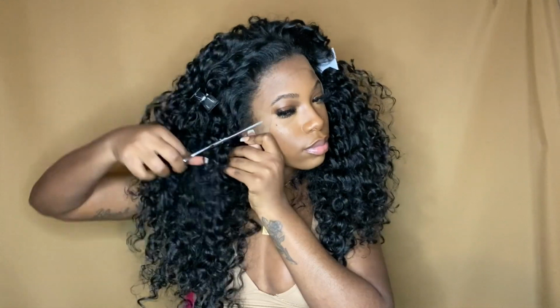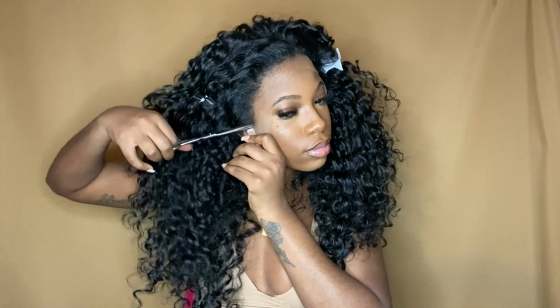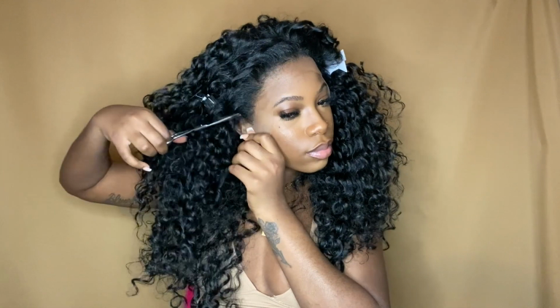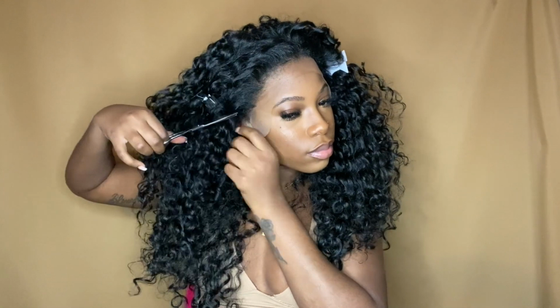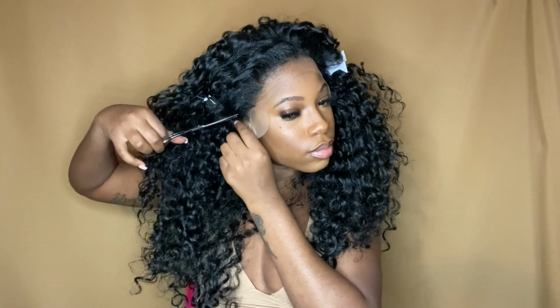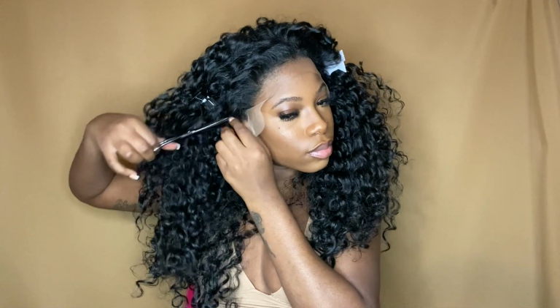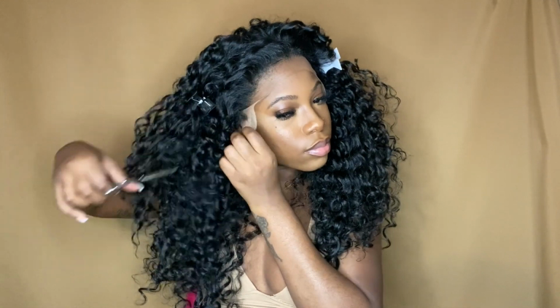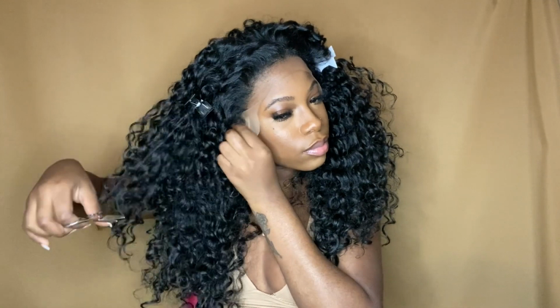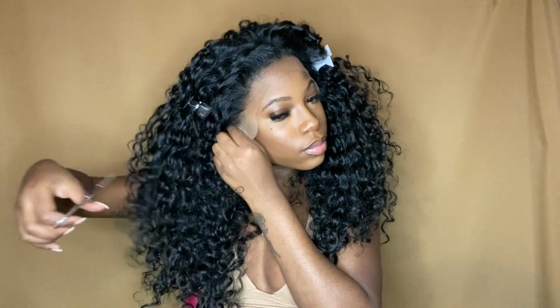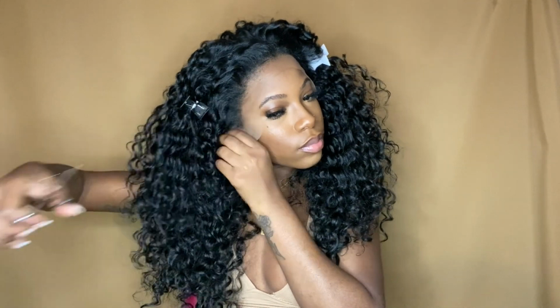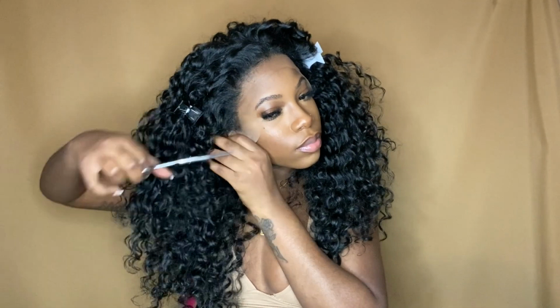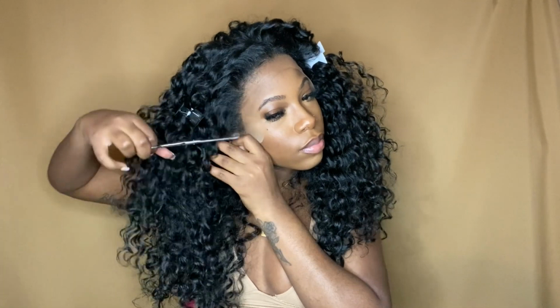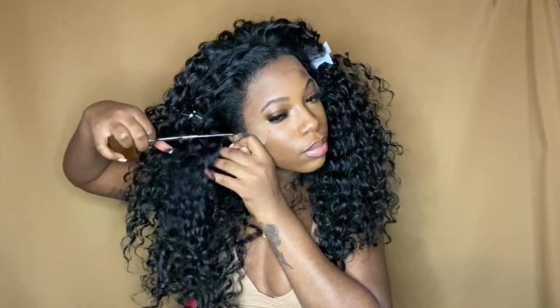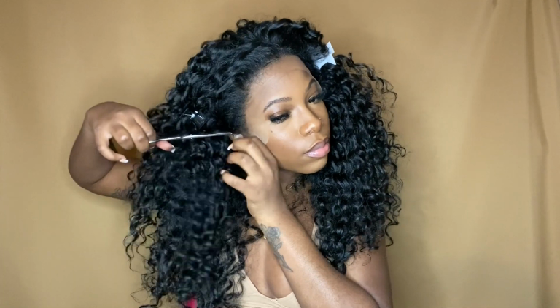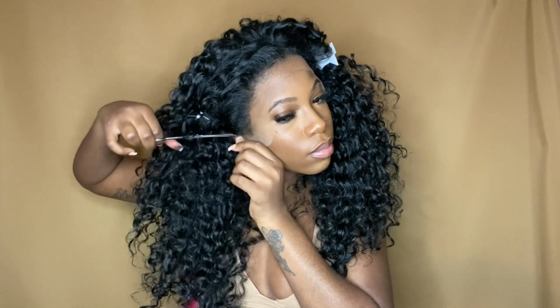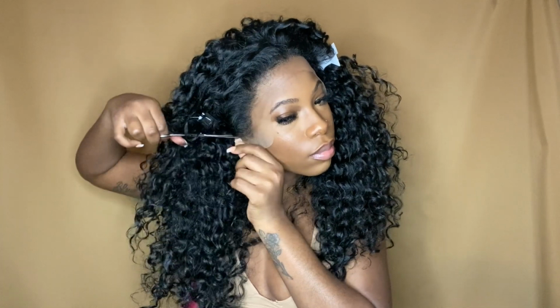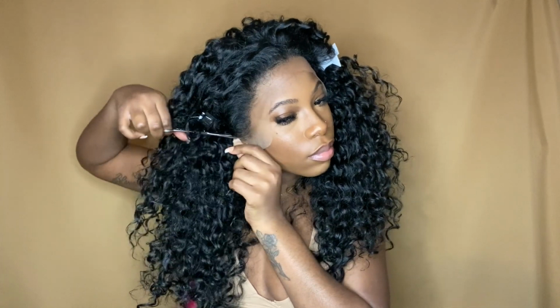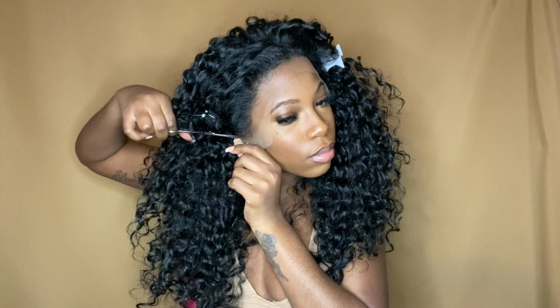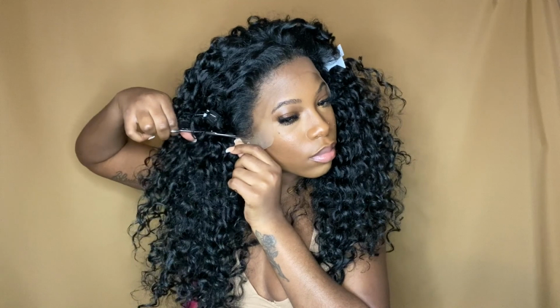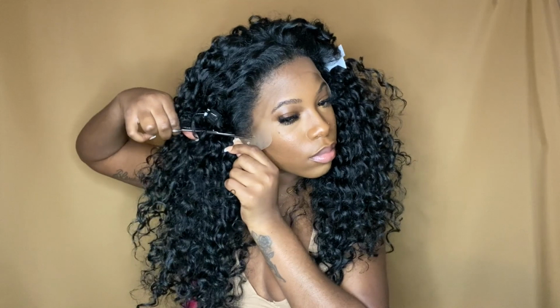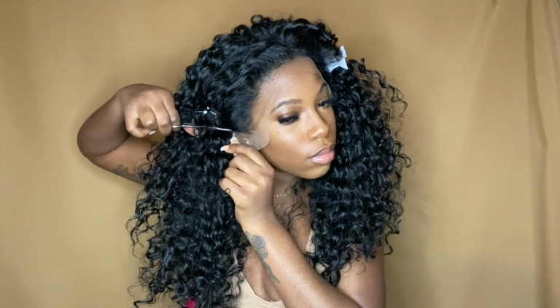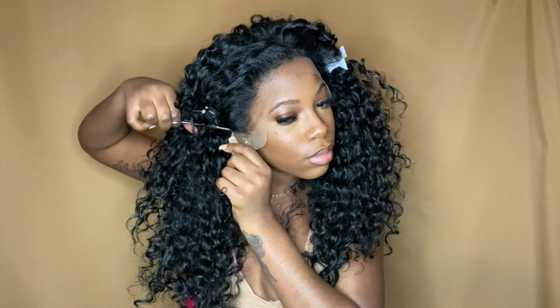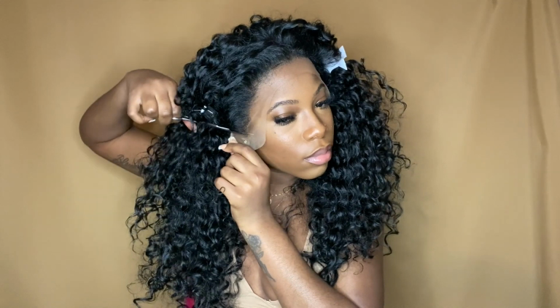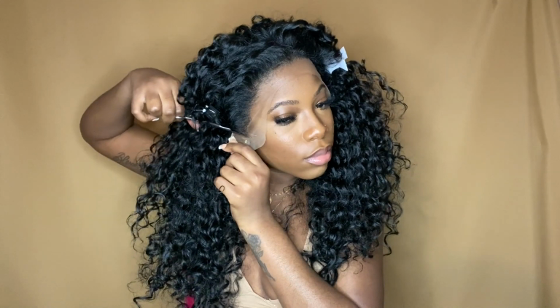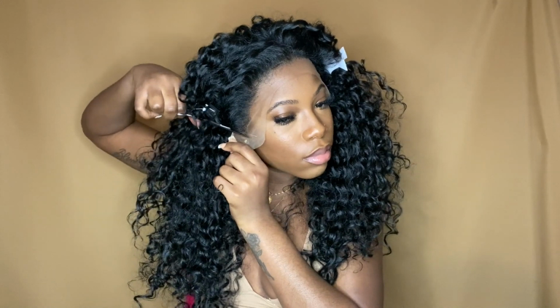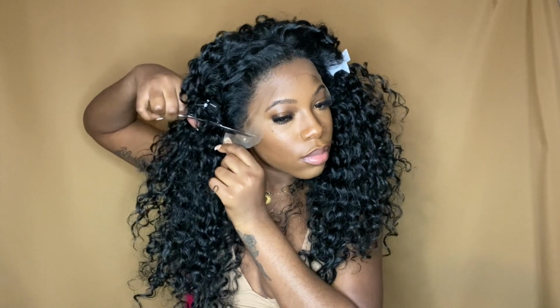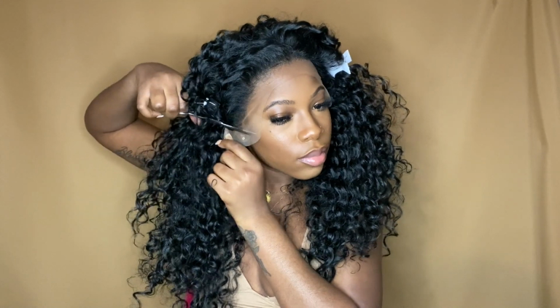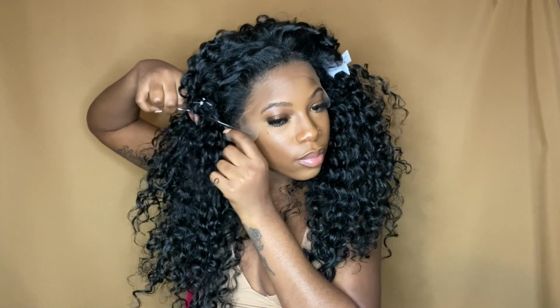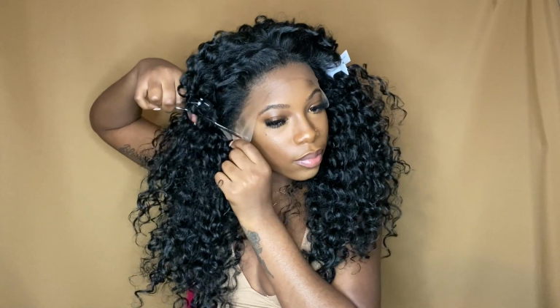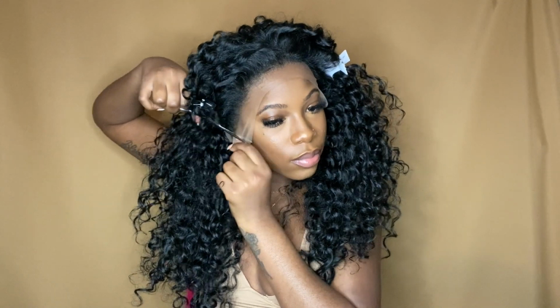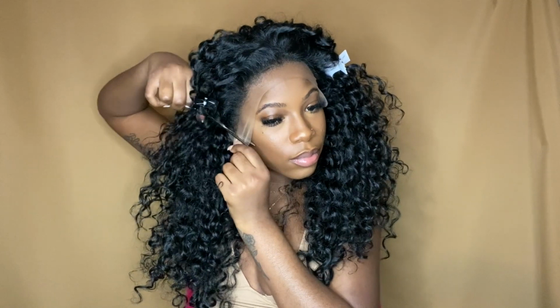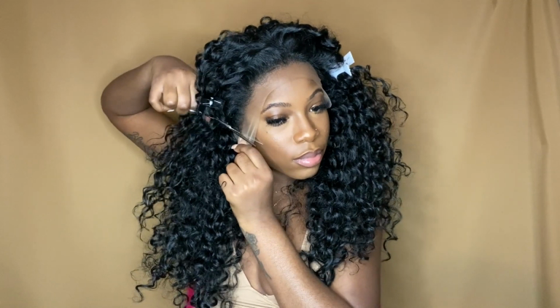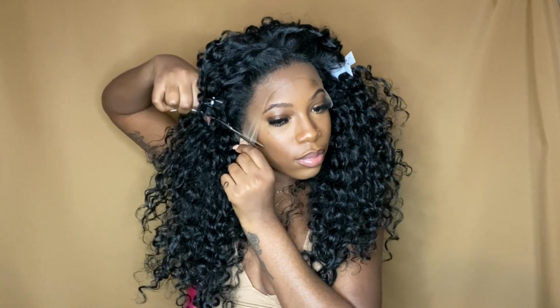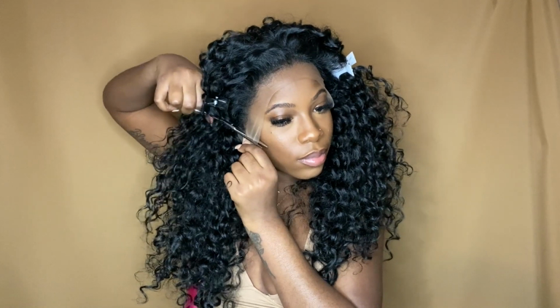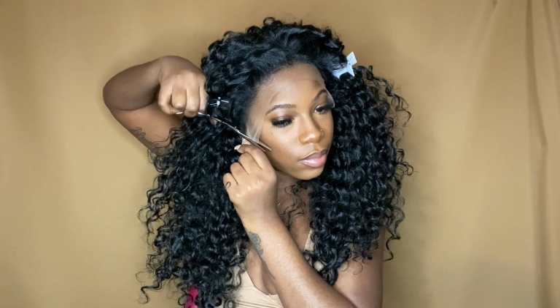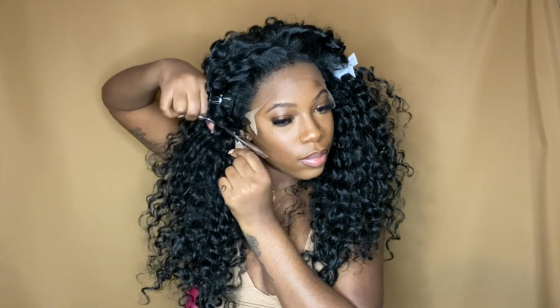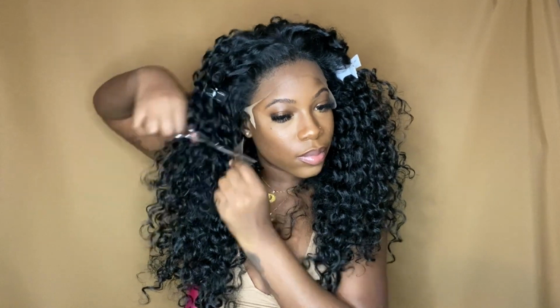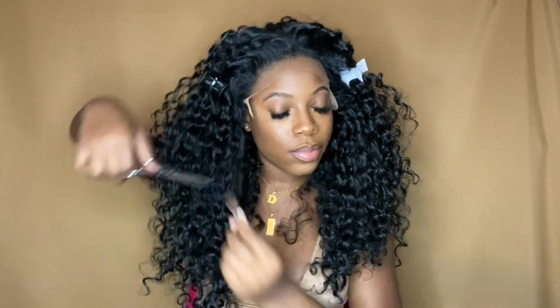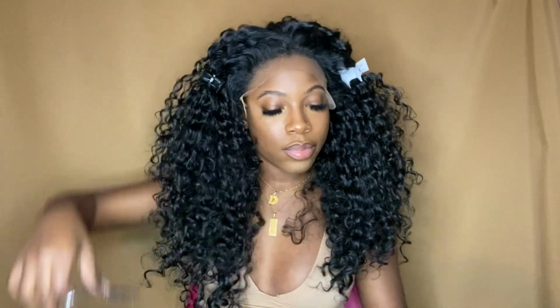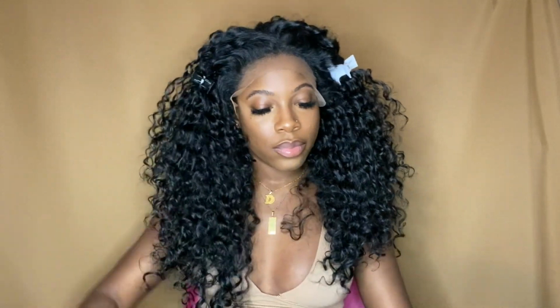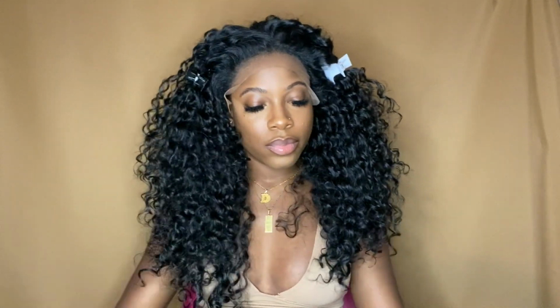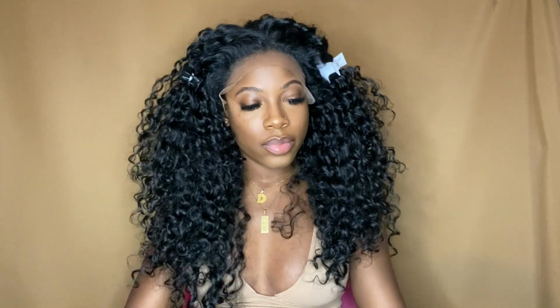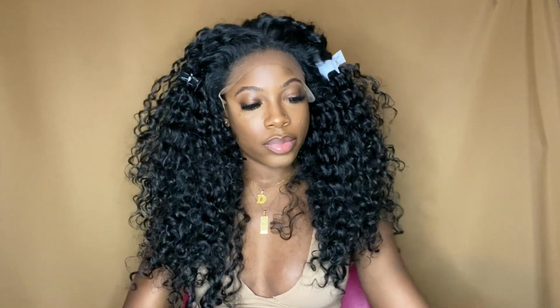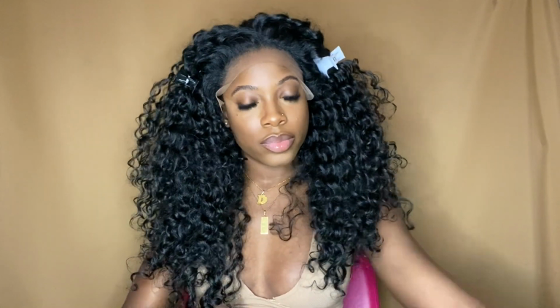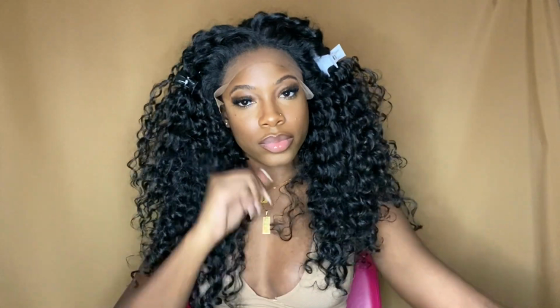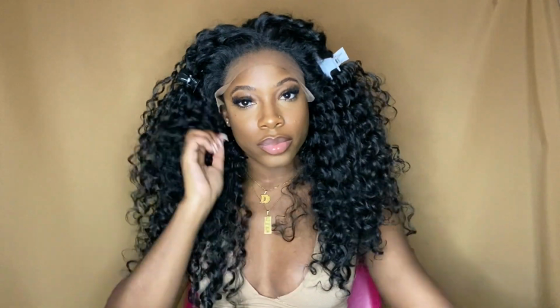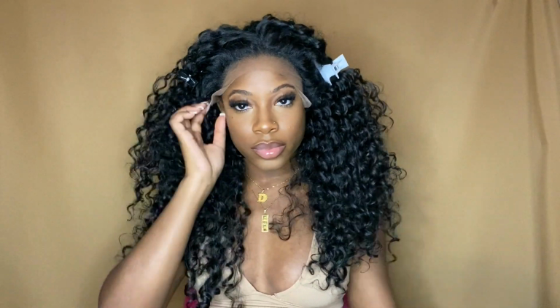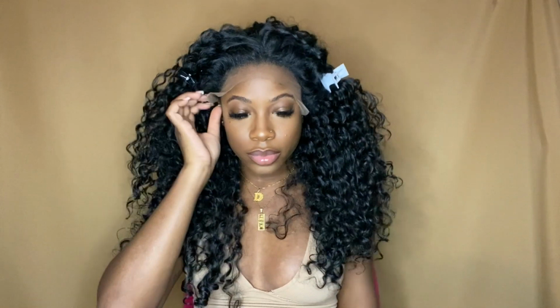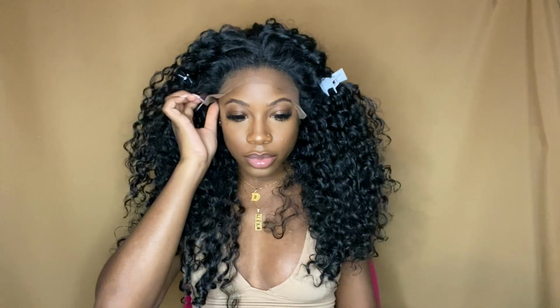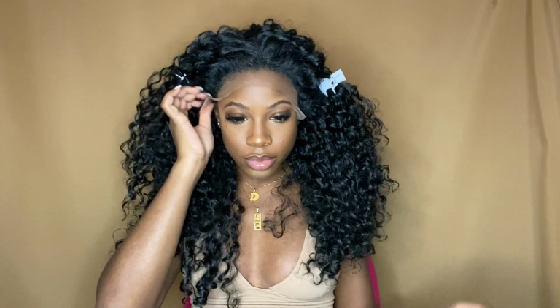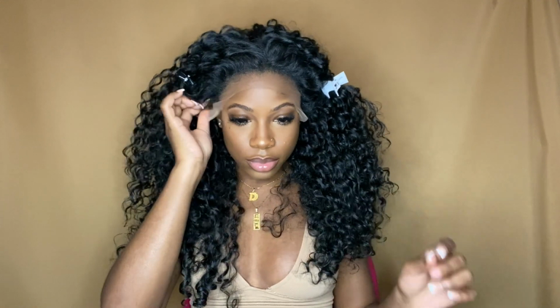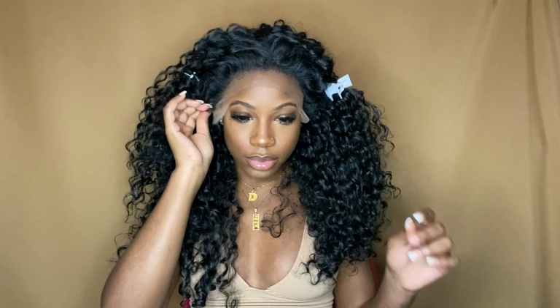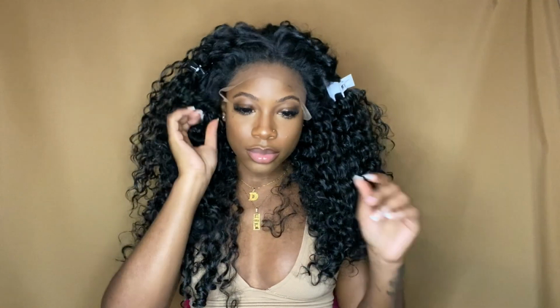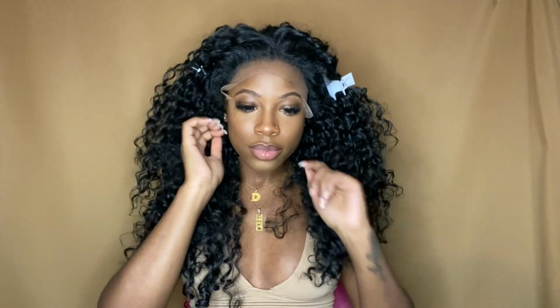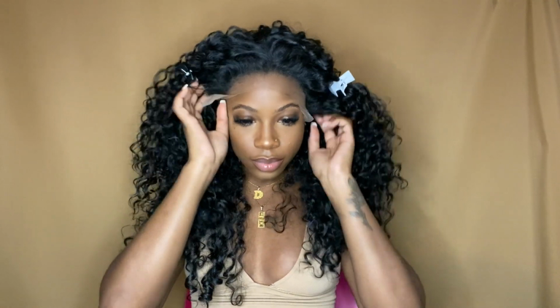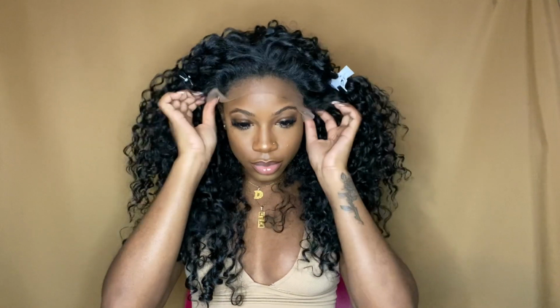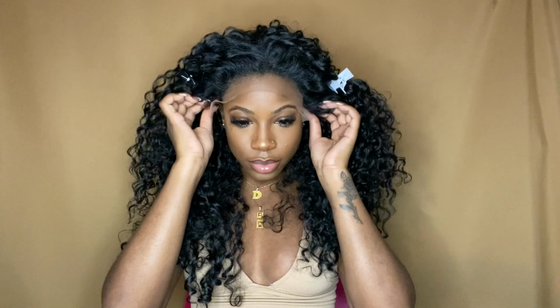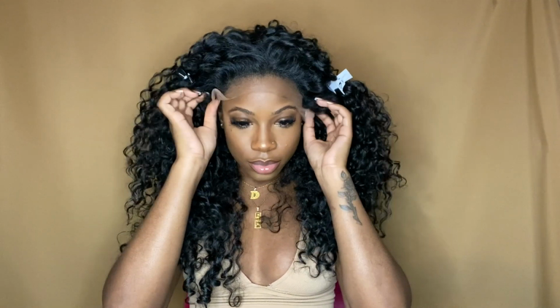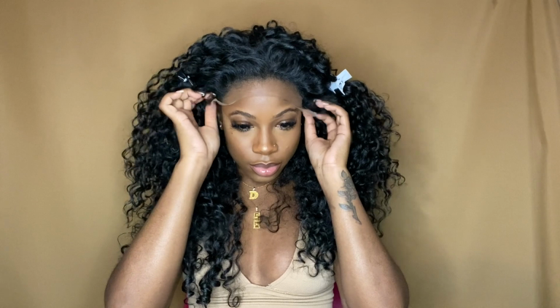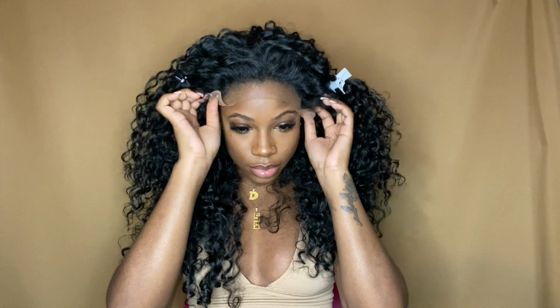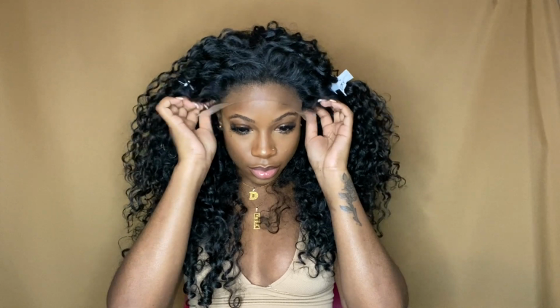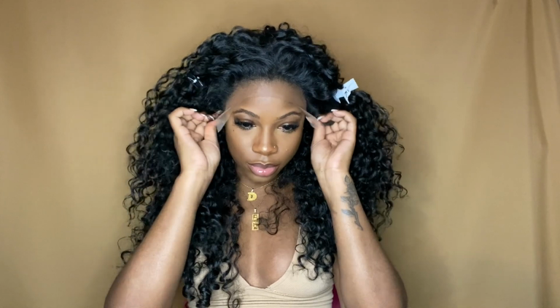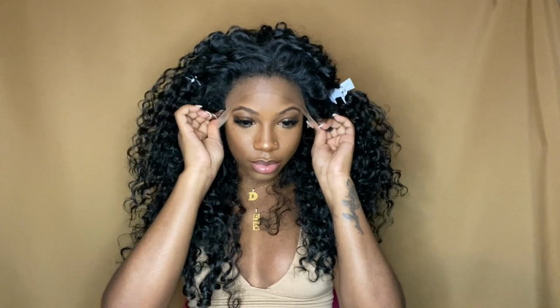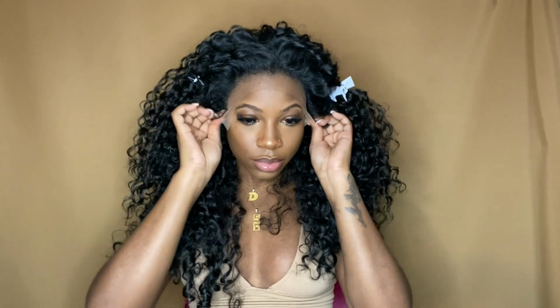First things first, I like to cut the ear tabs of the wig off. This will help to actually lay my lace completely down on my head.